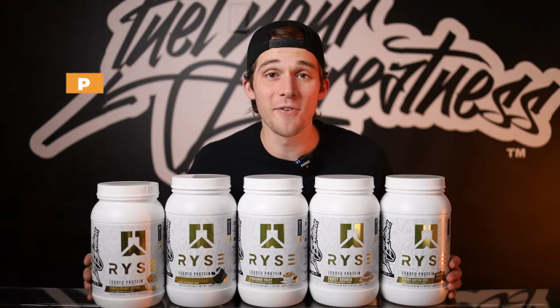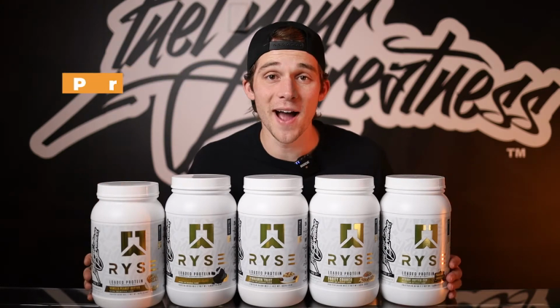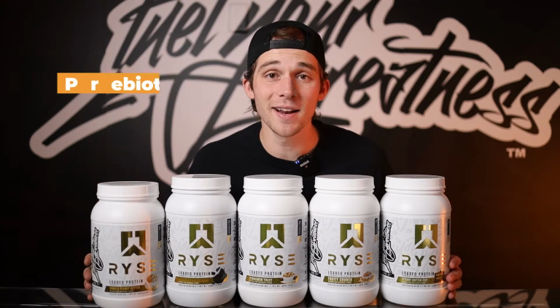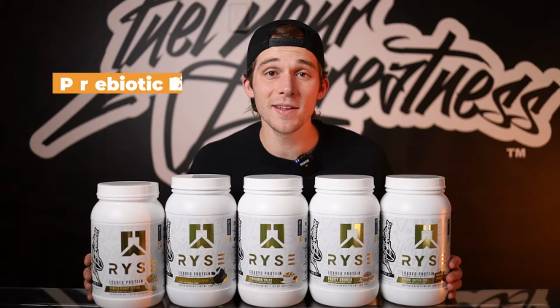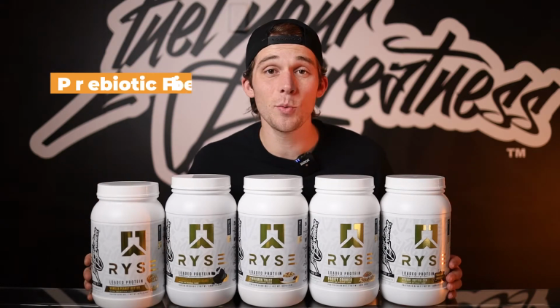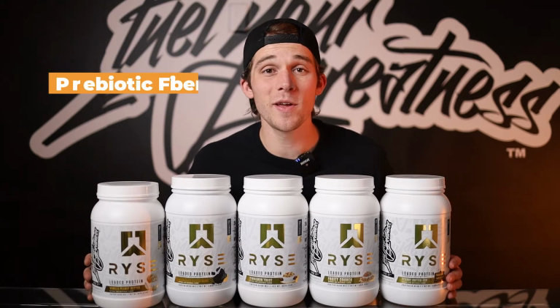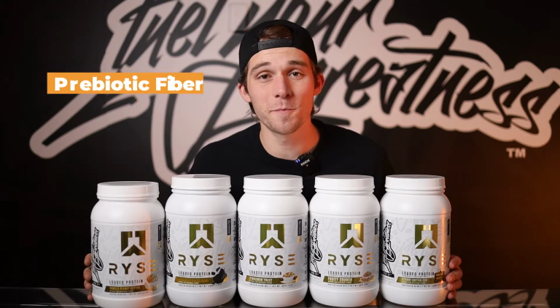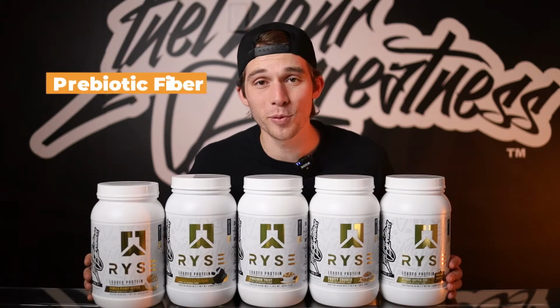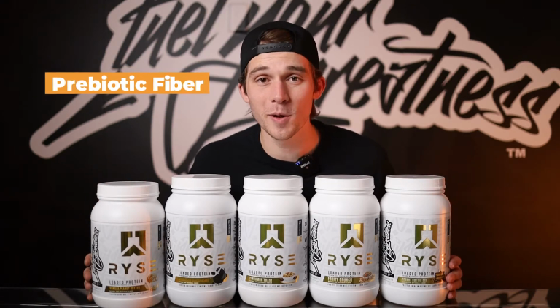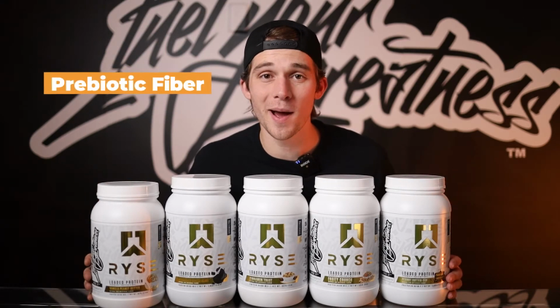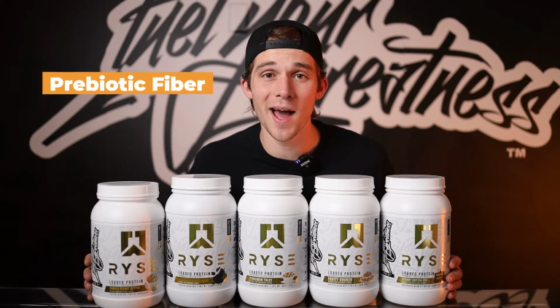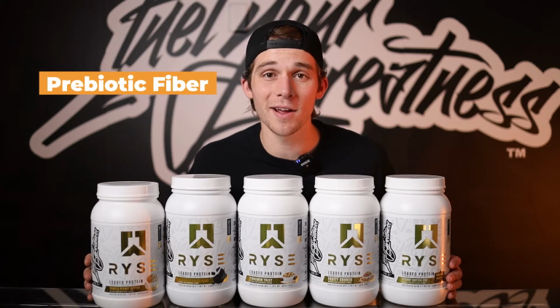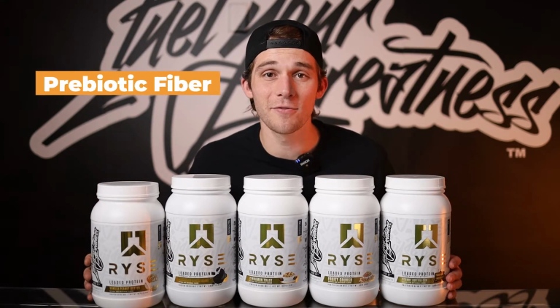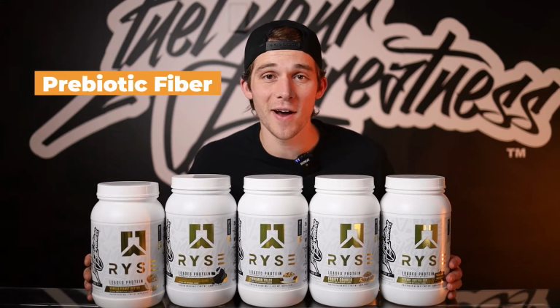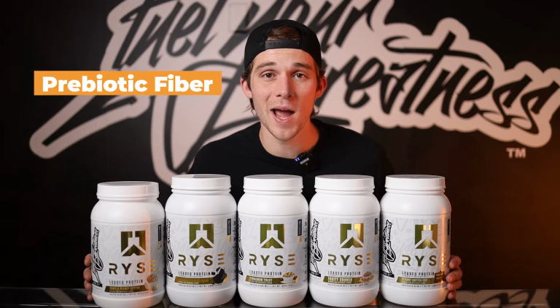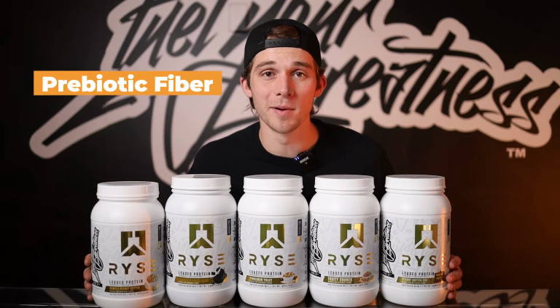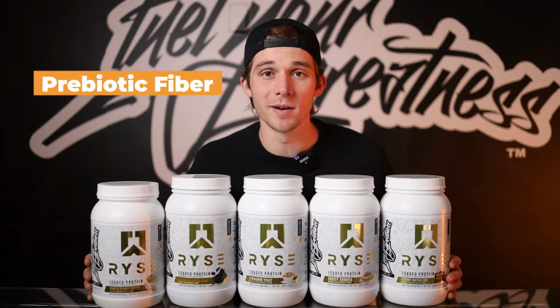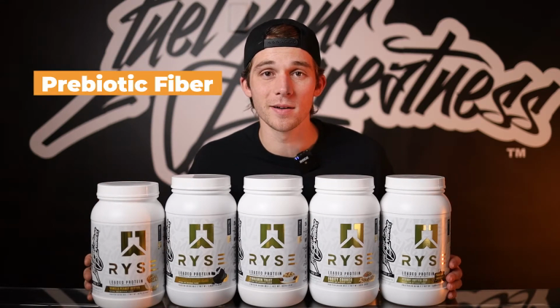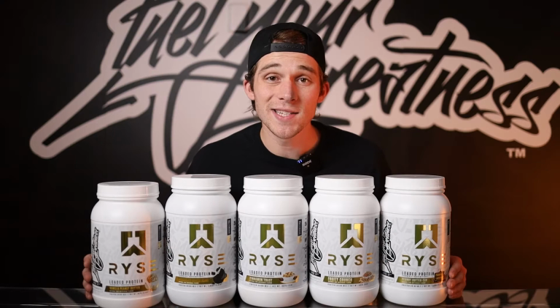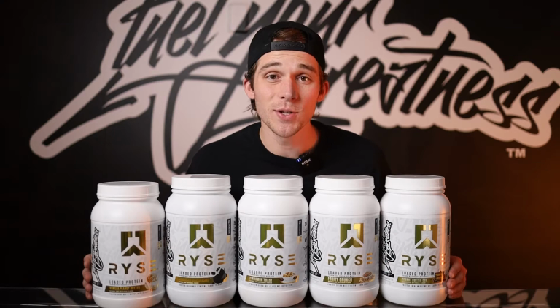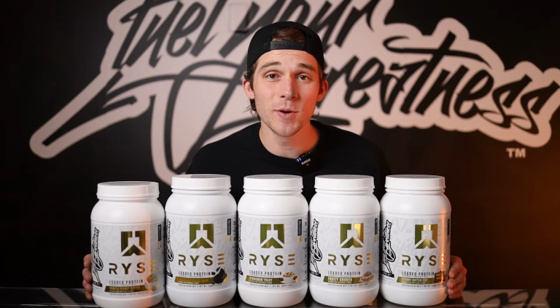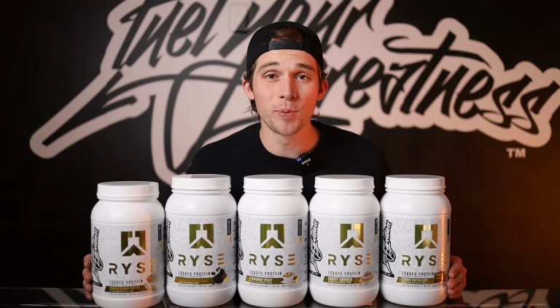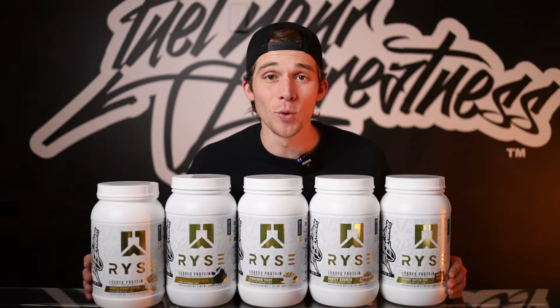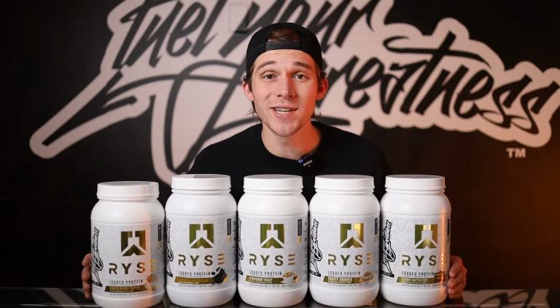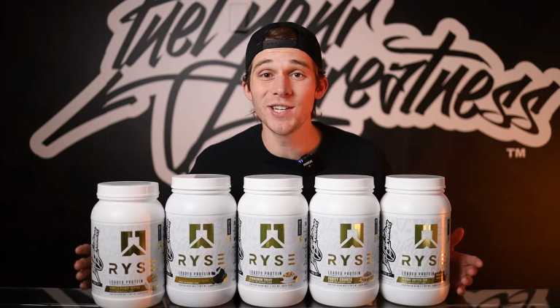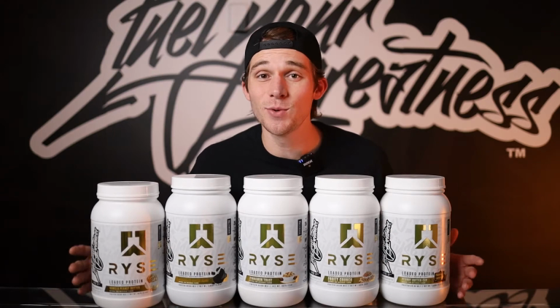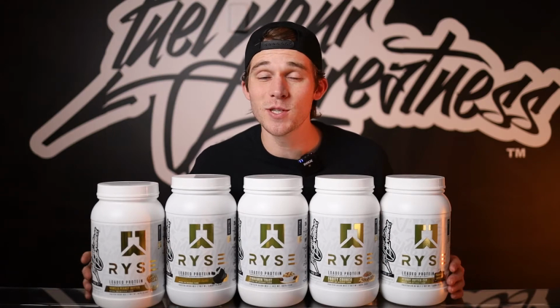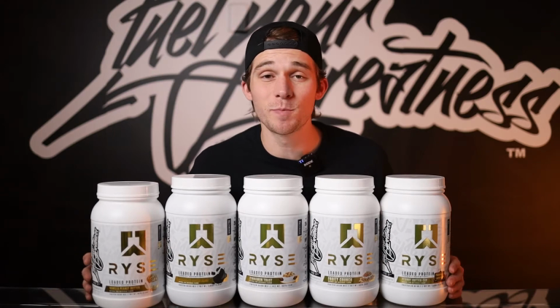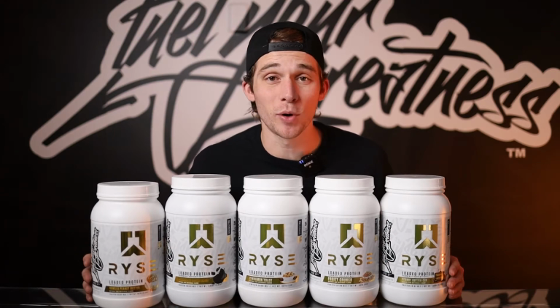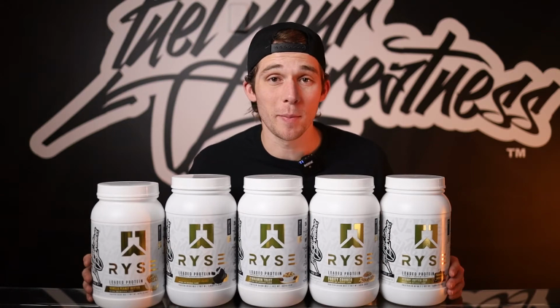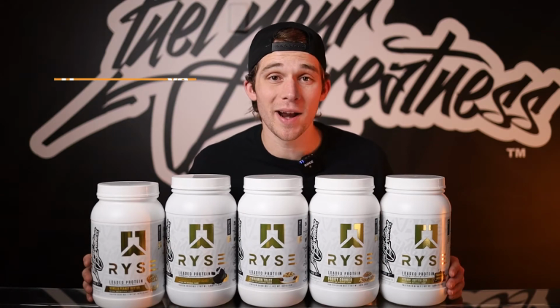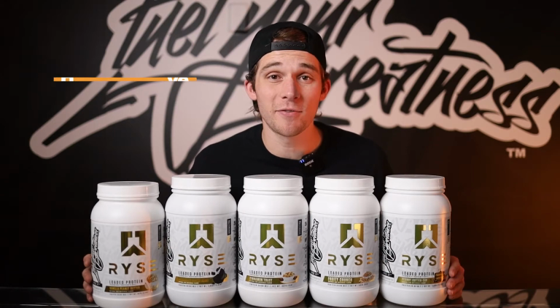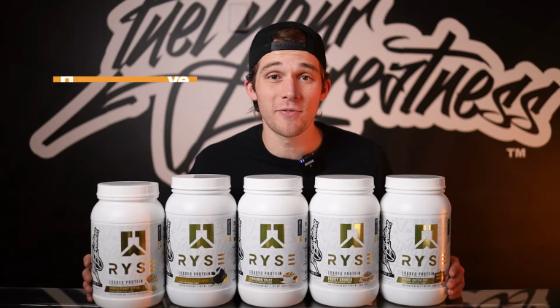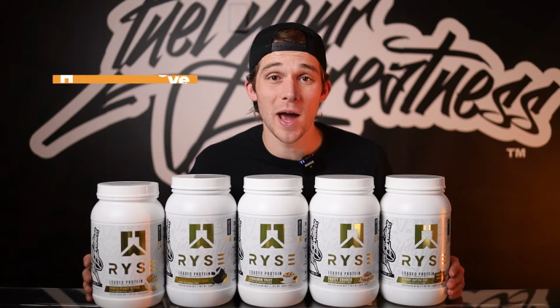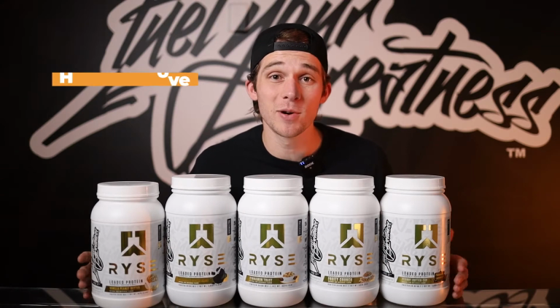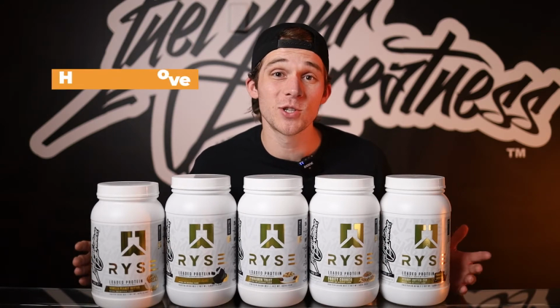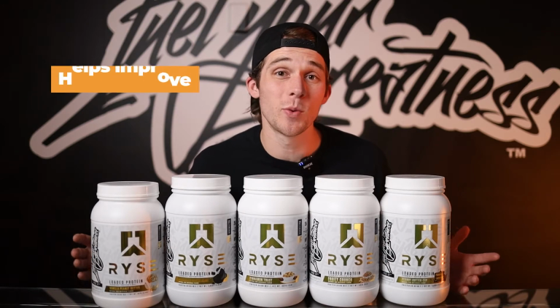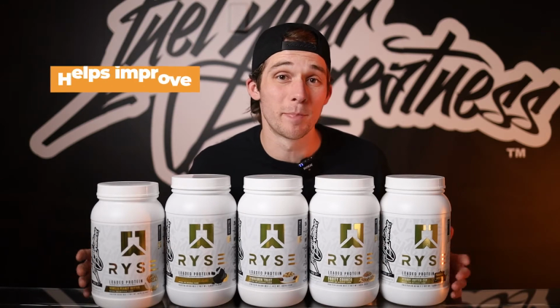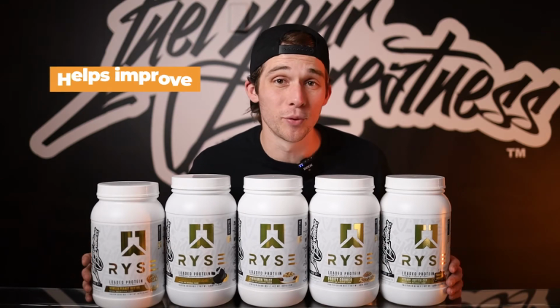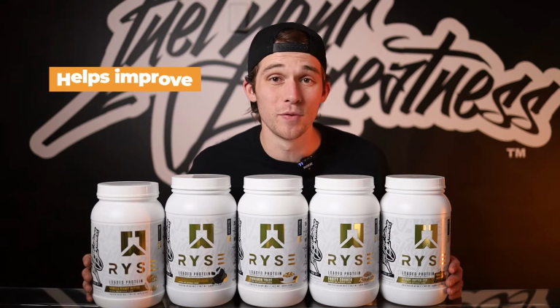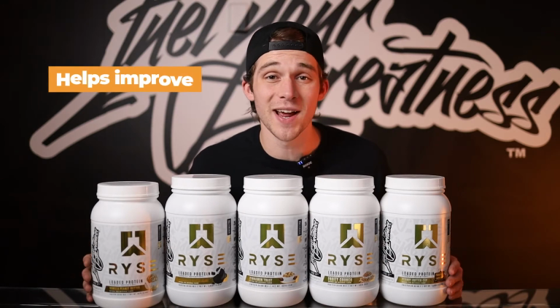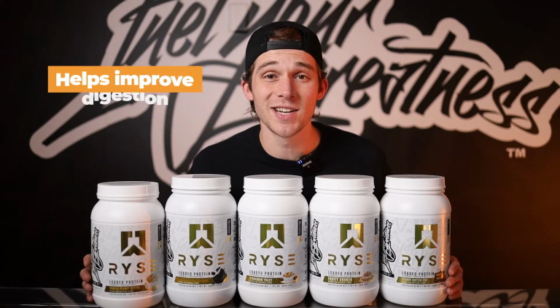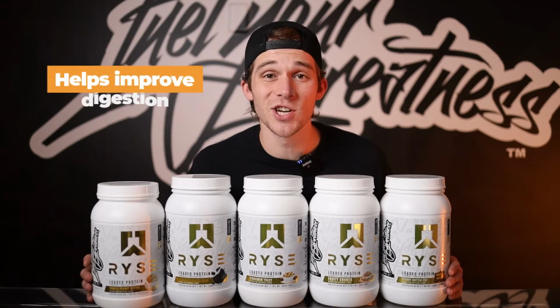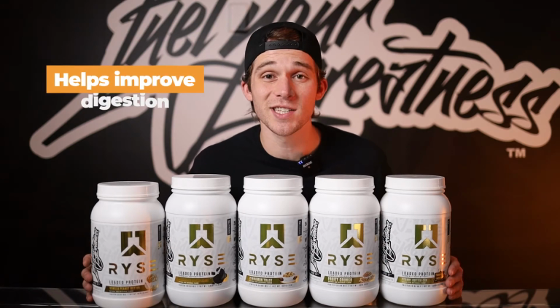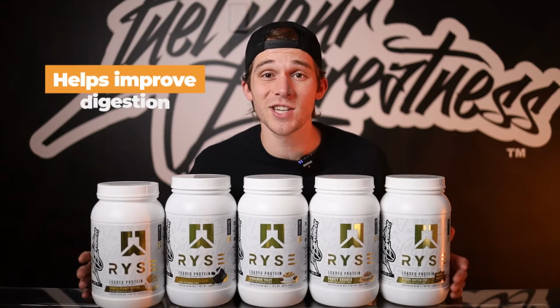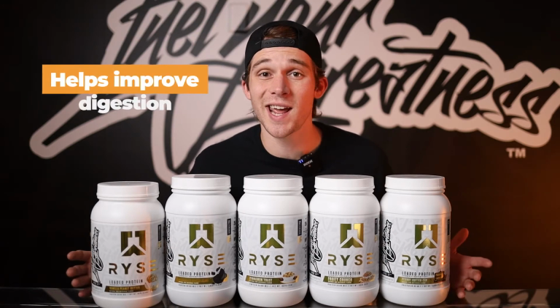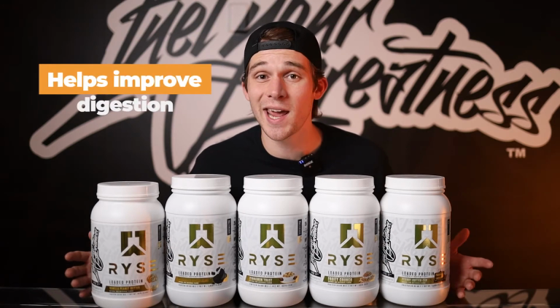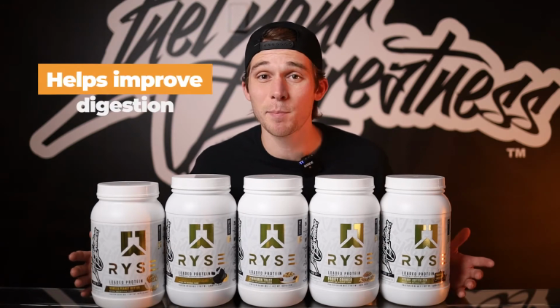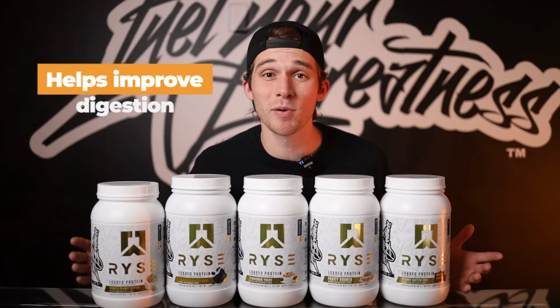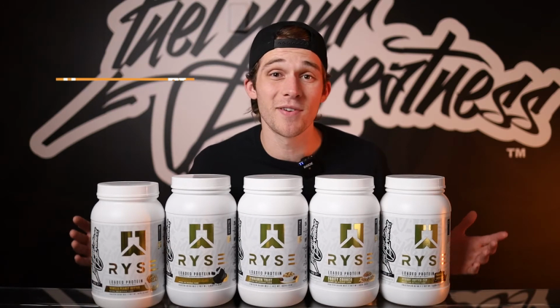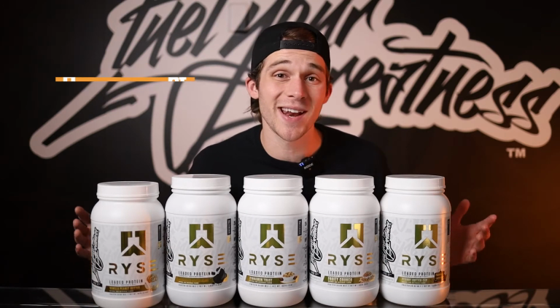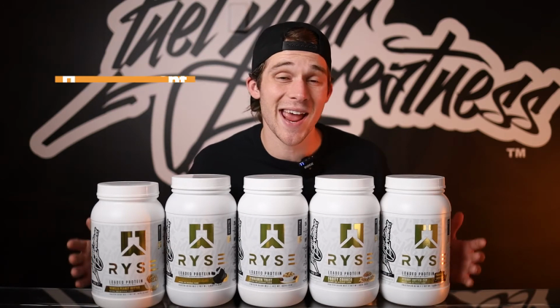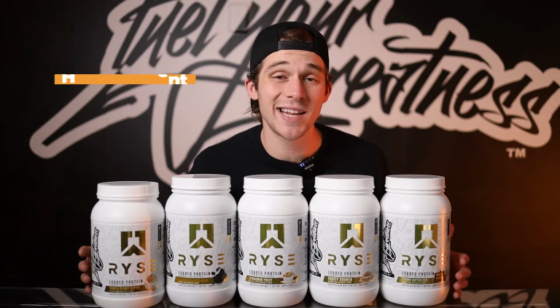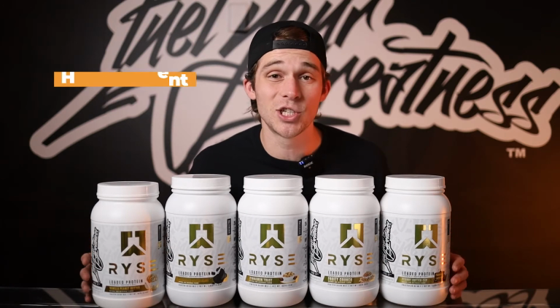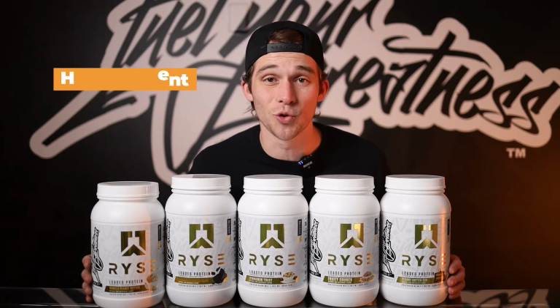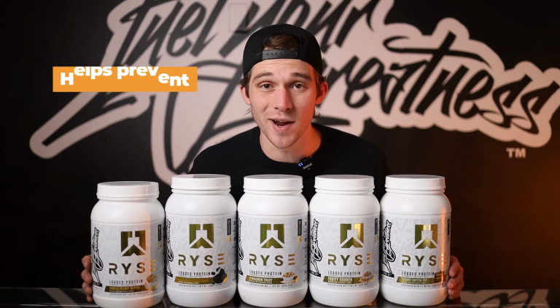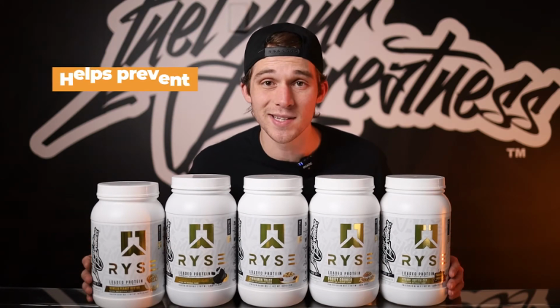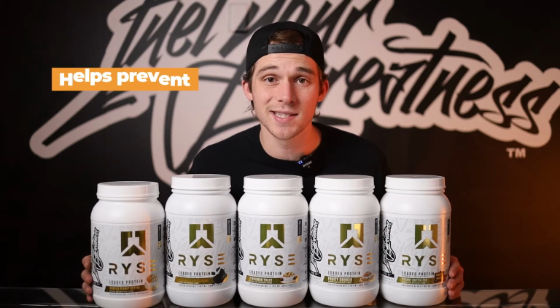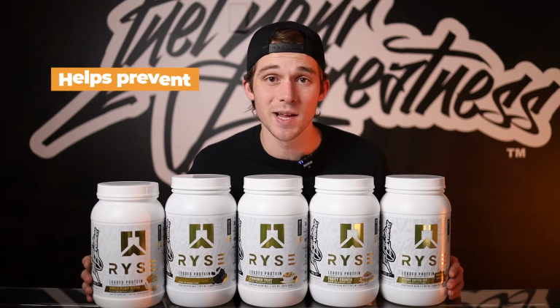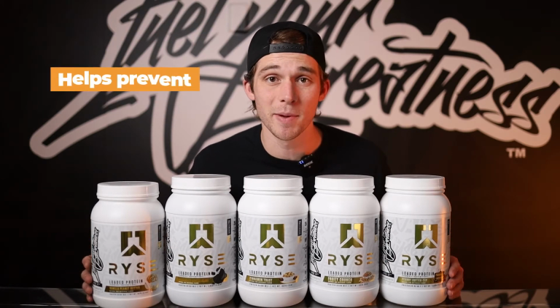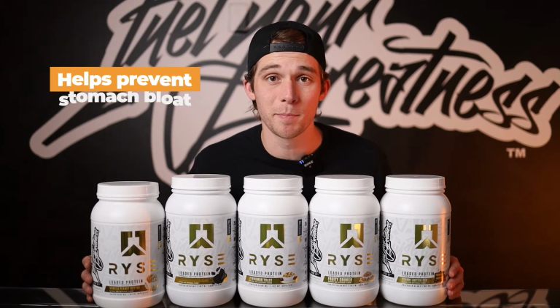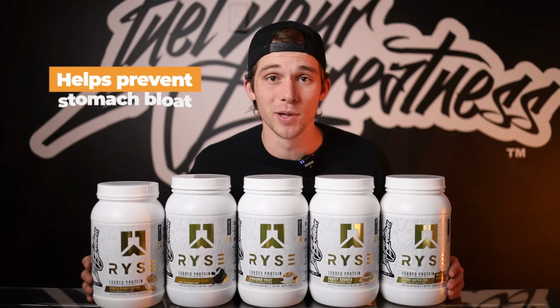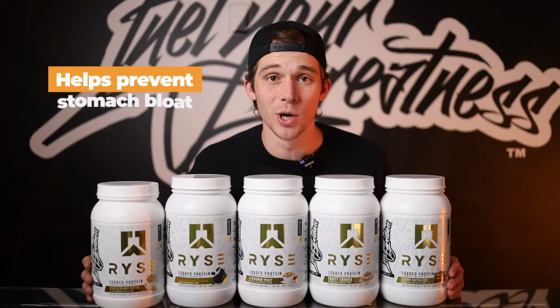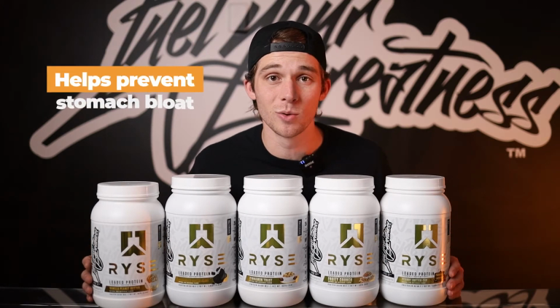Finally, we have prebiotic fiber. Rise Loaded Protein uses prebiotic fiber to improve digestion and prevent any dreaded stomach bloat.